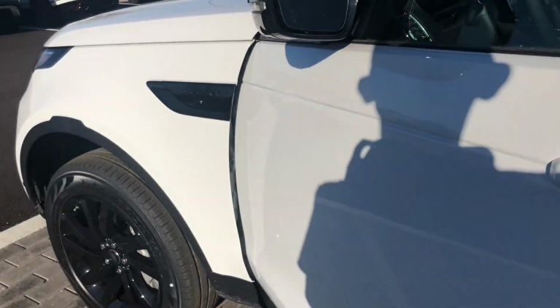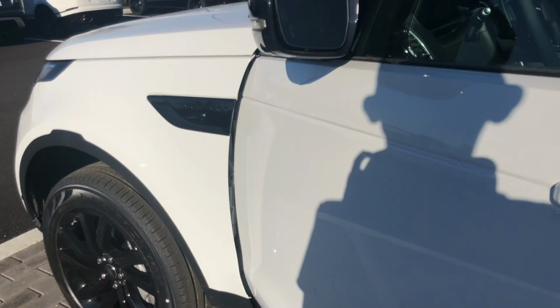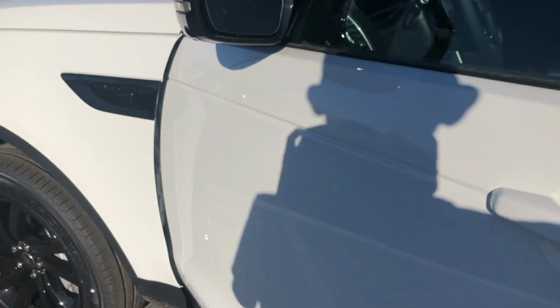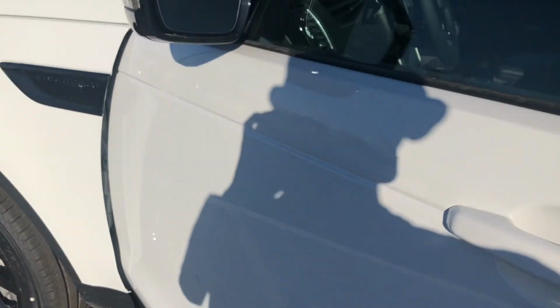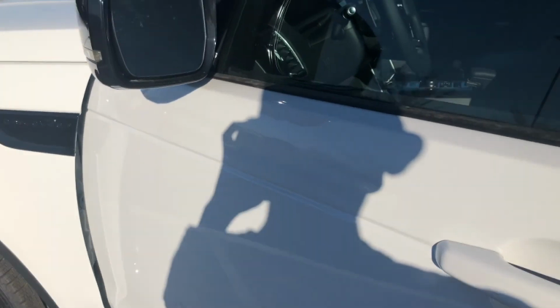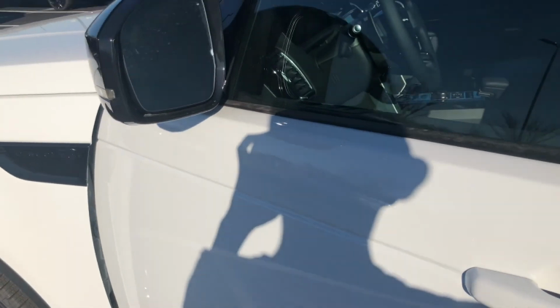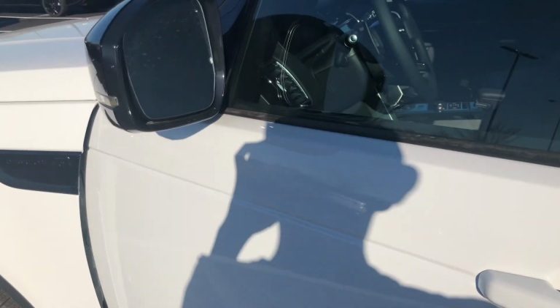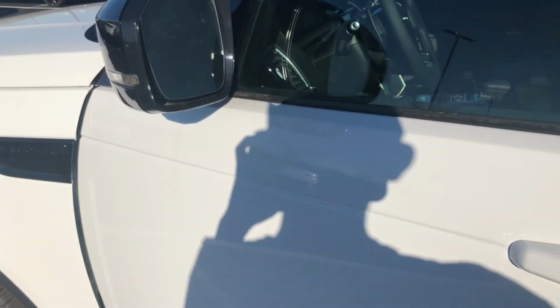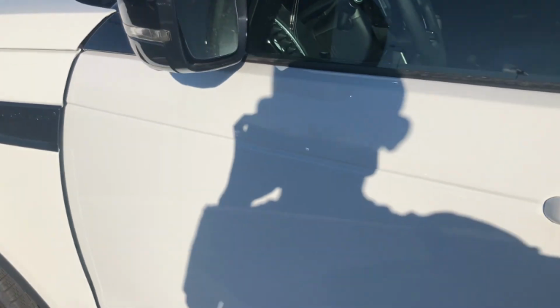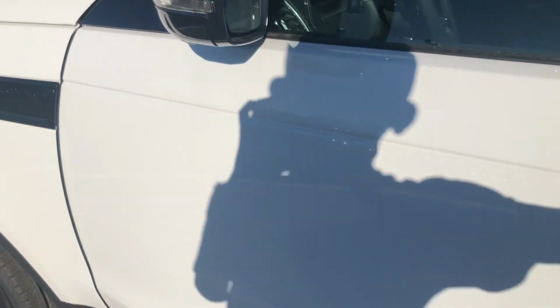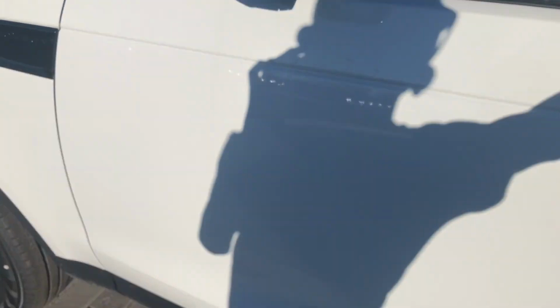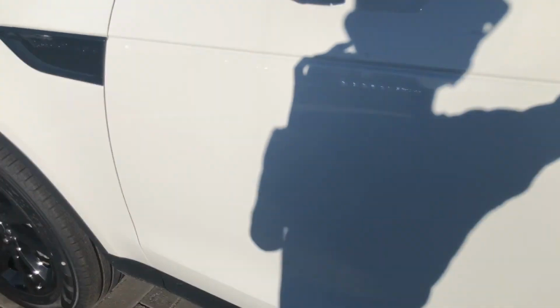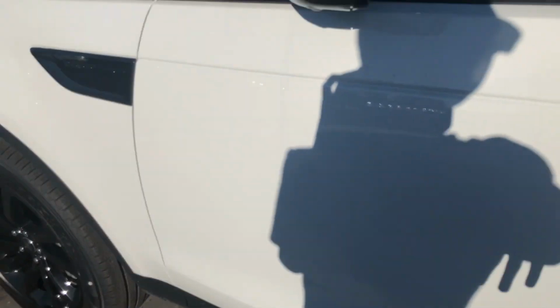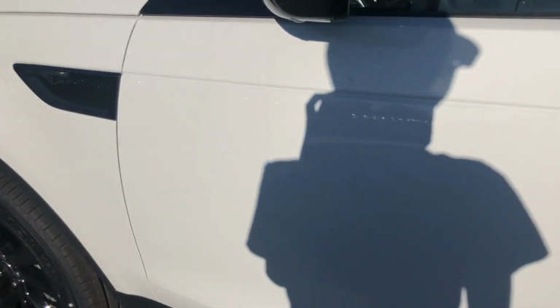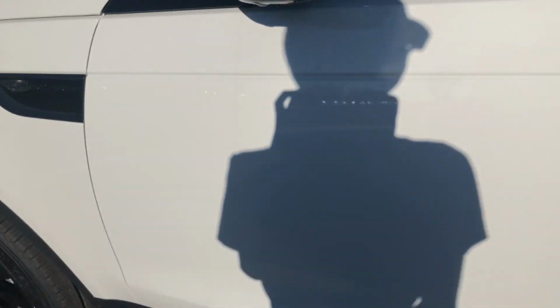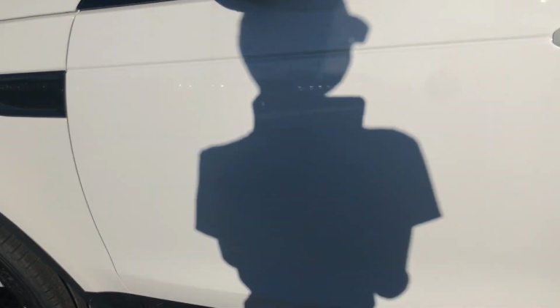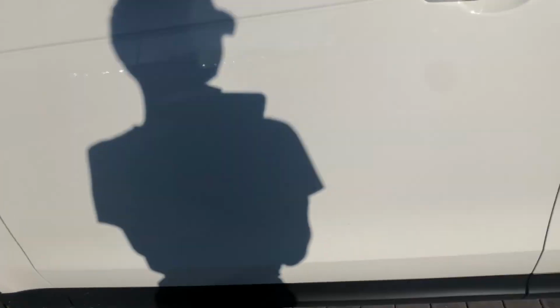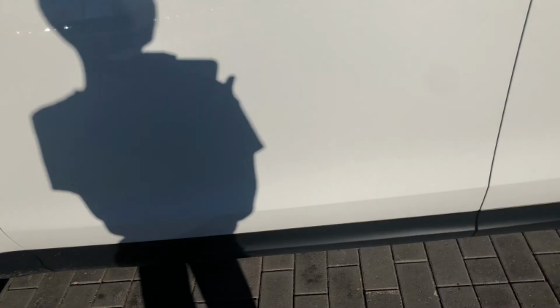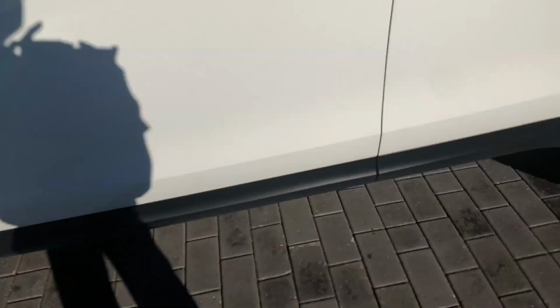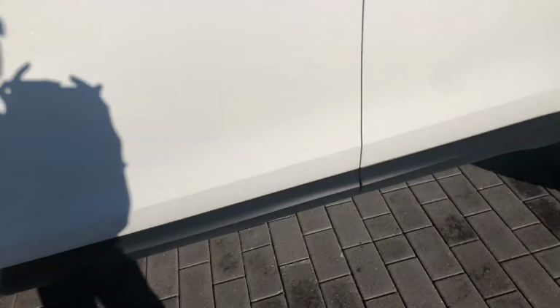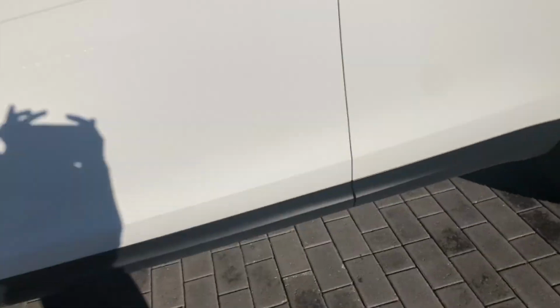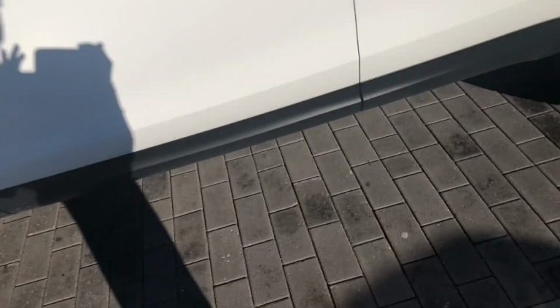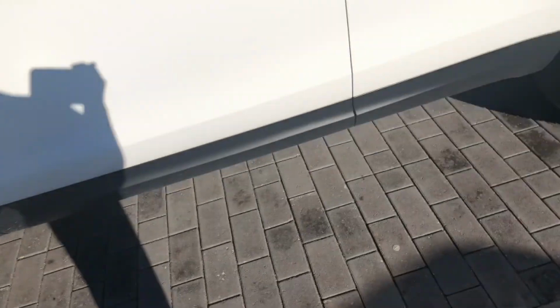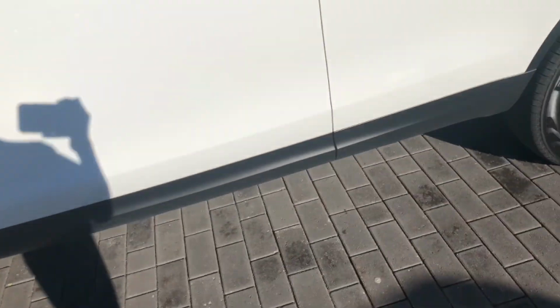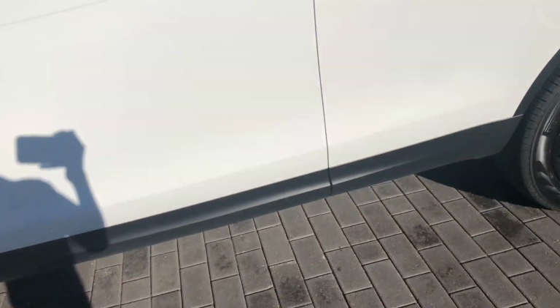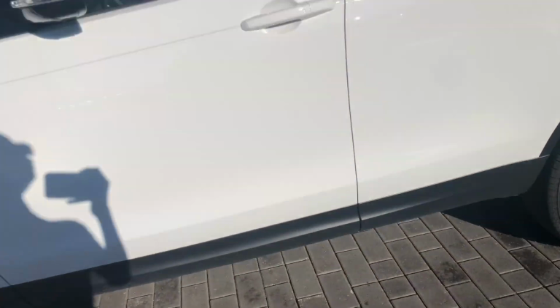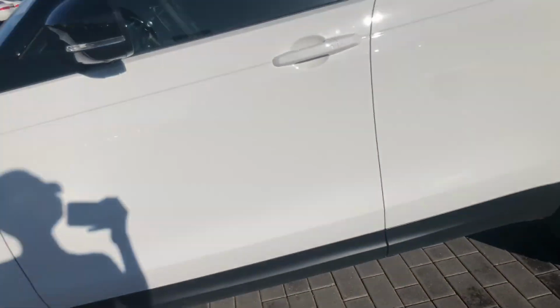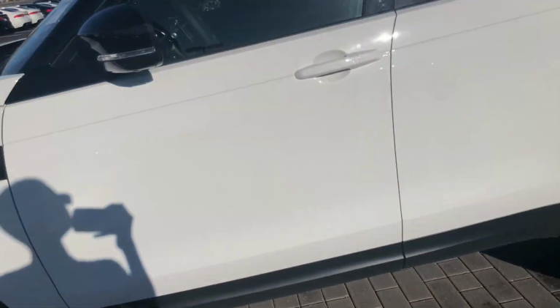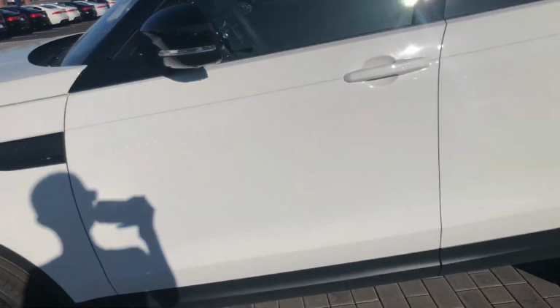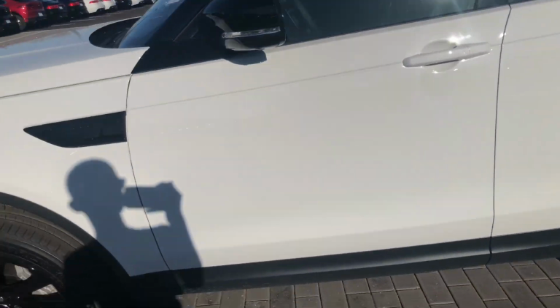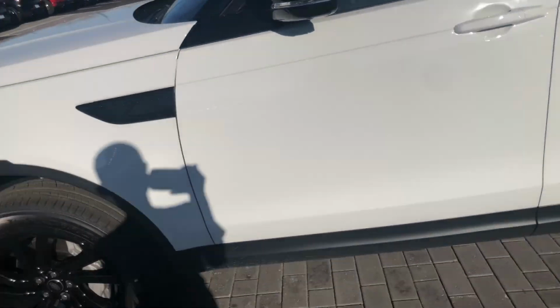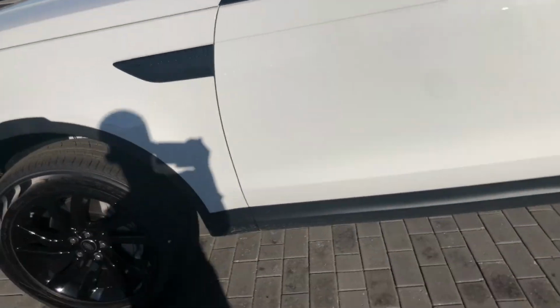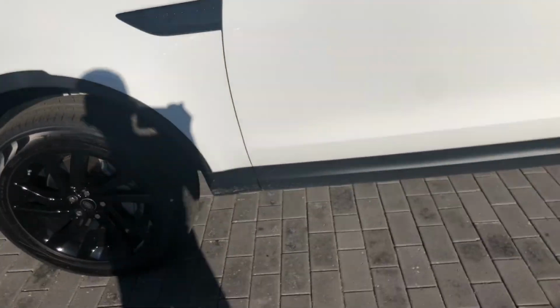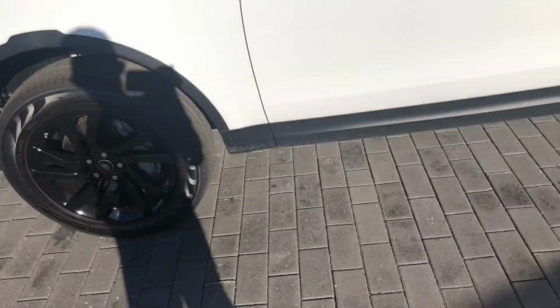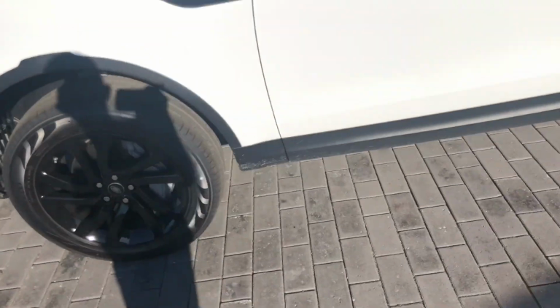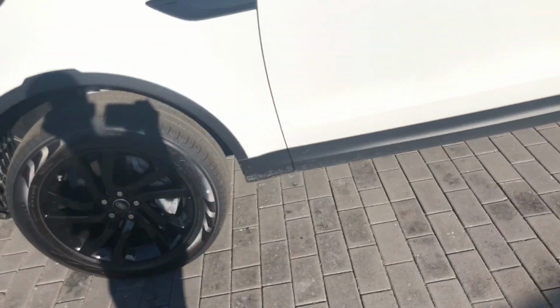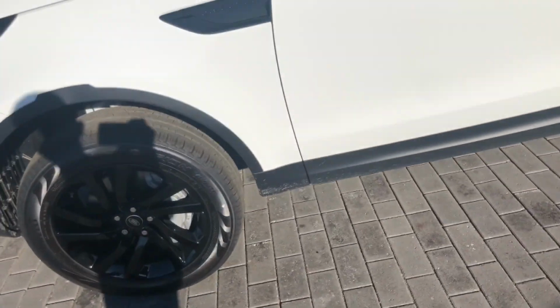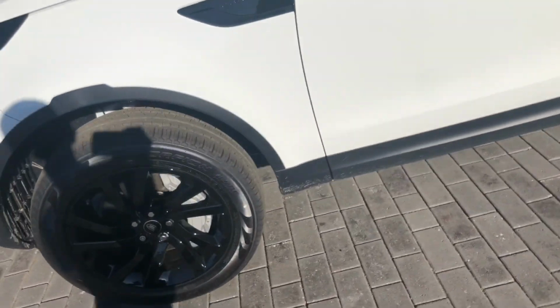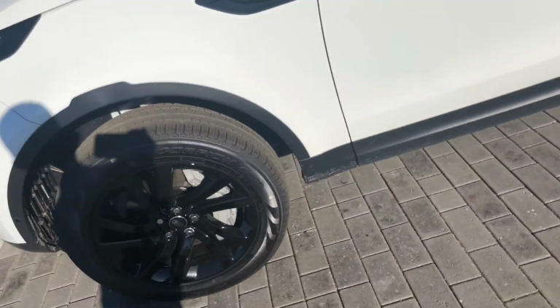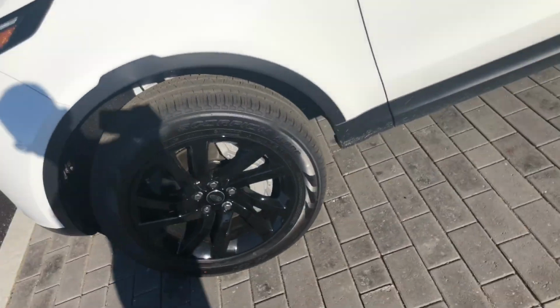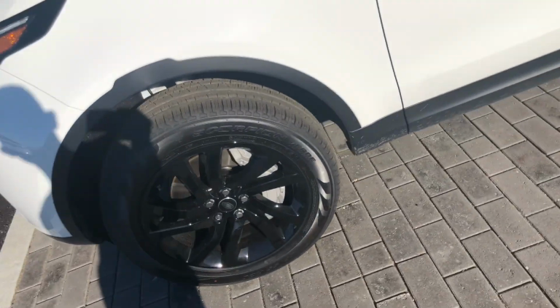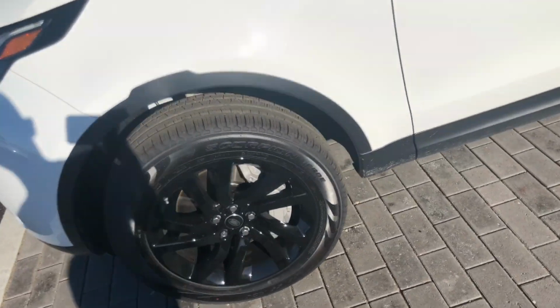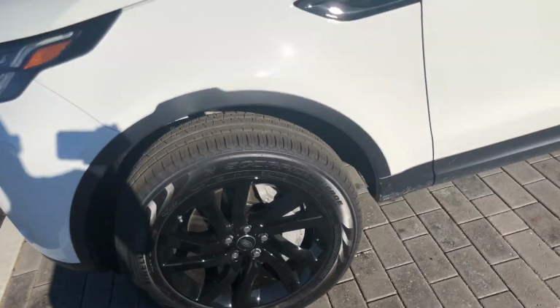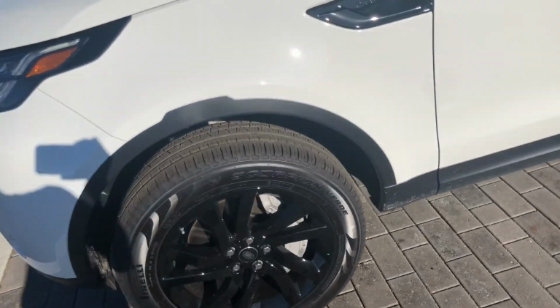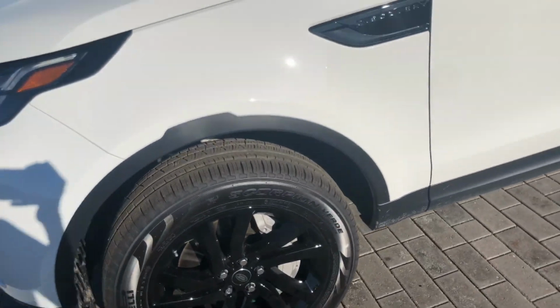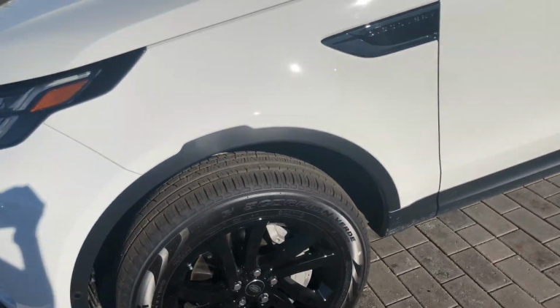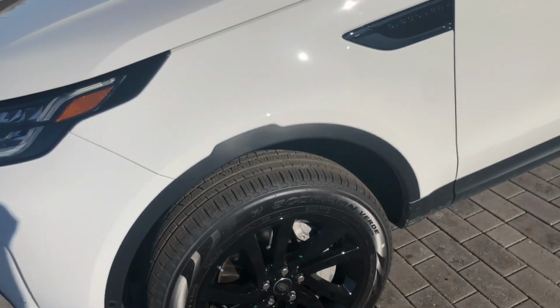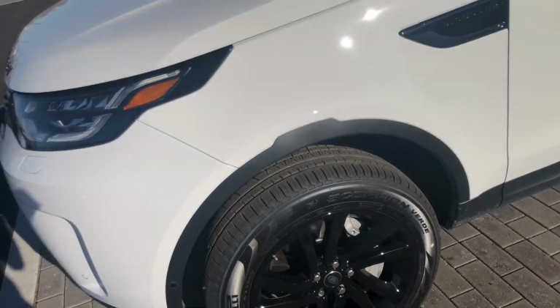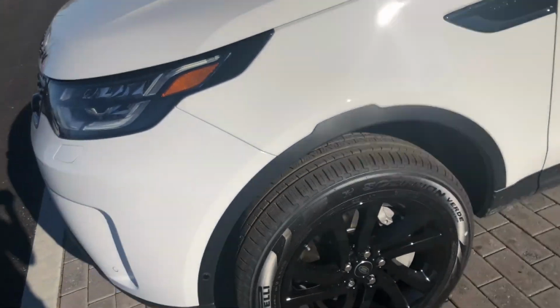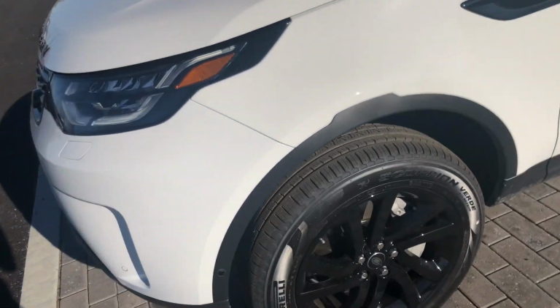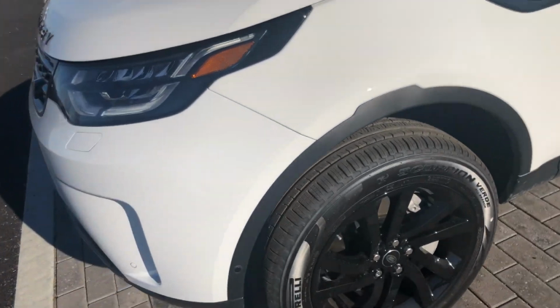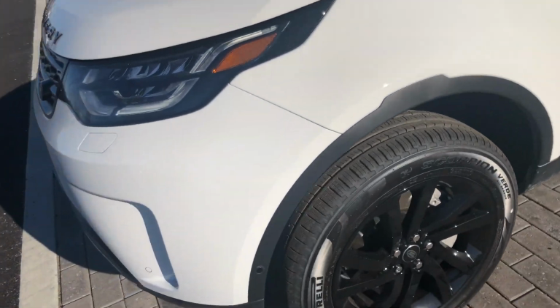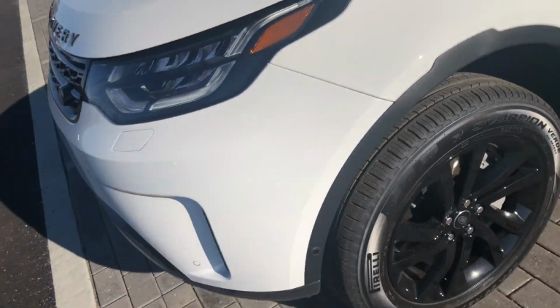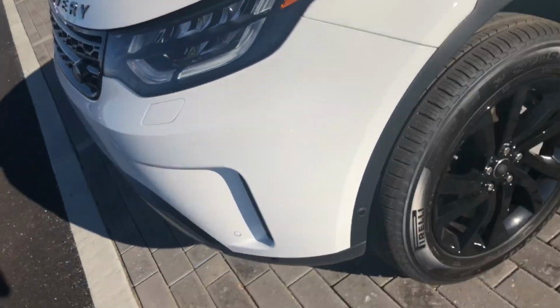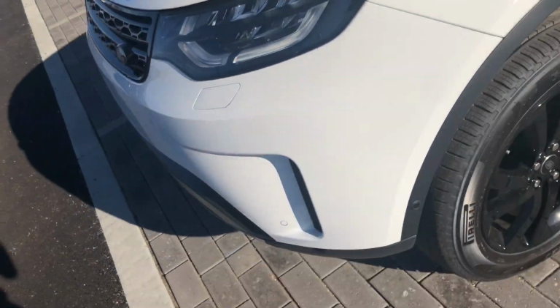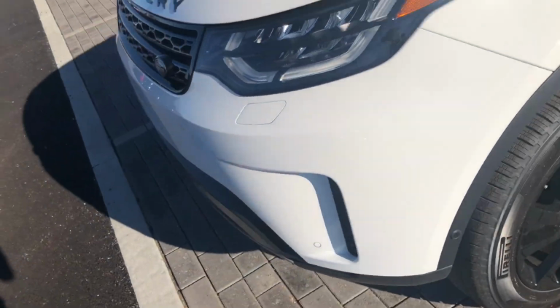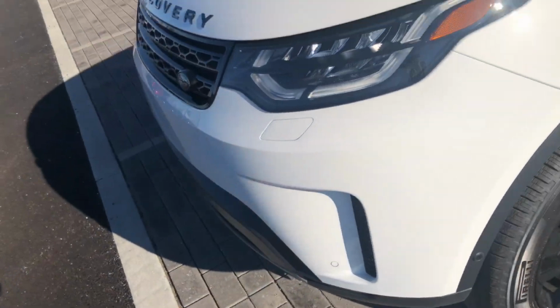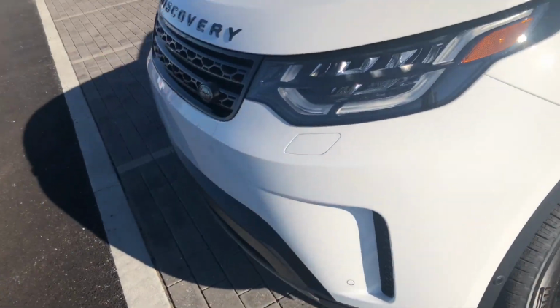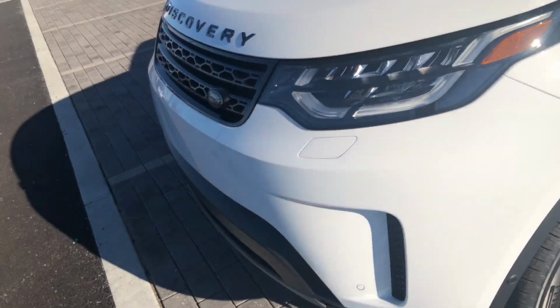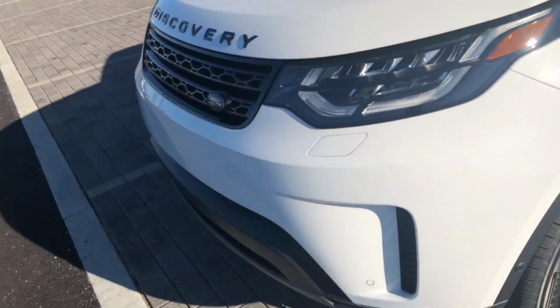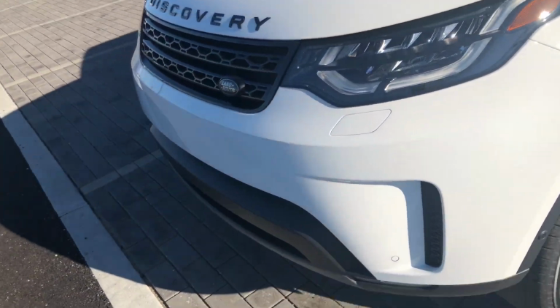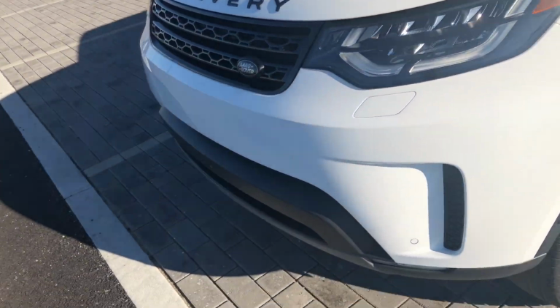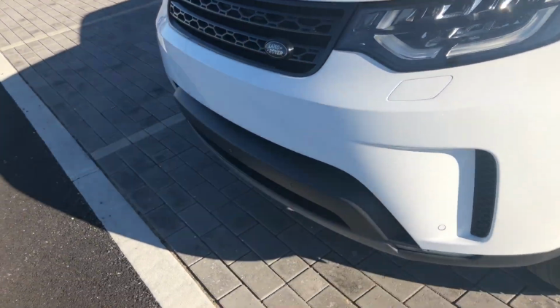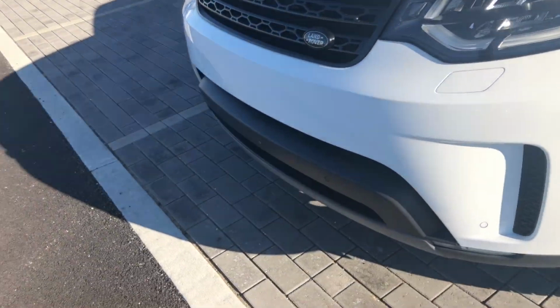That was my review of this 2019 Land Rover Discovery.